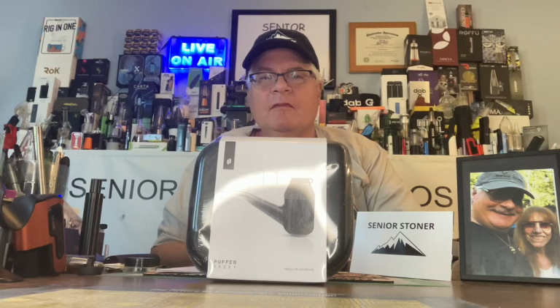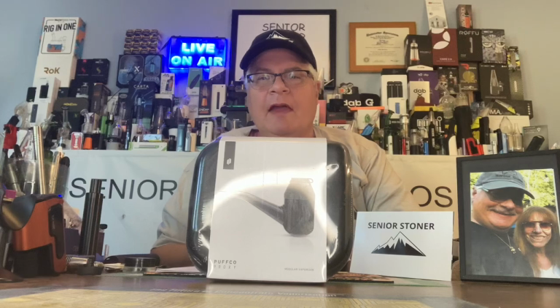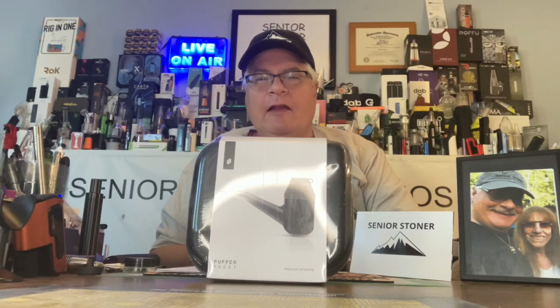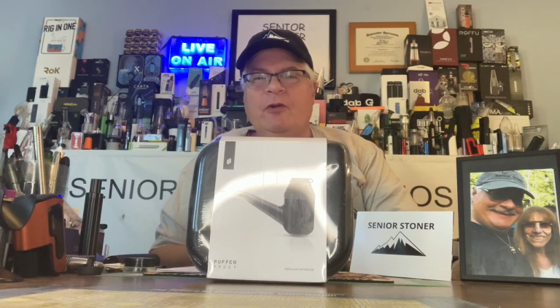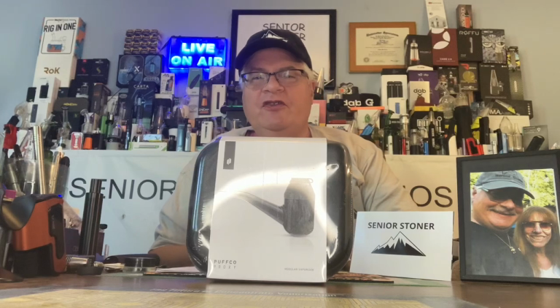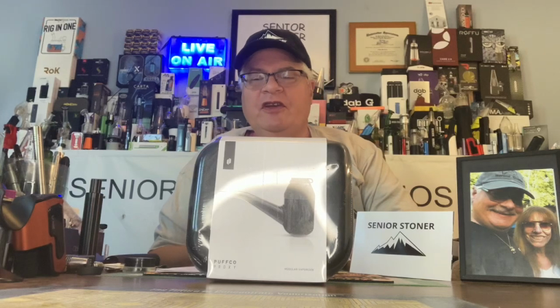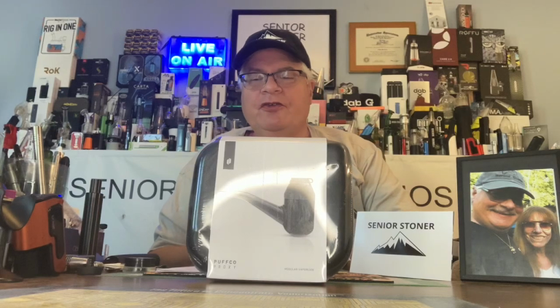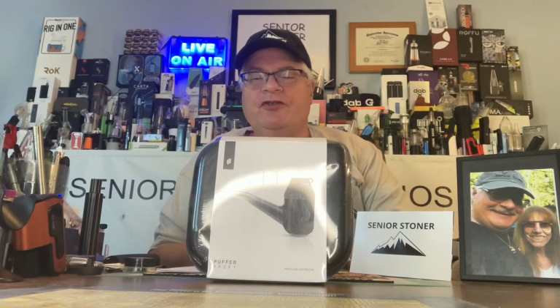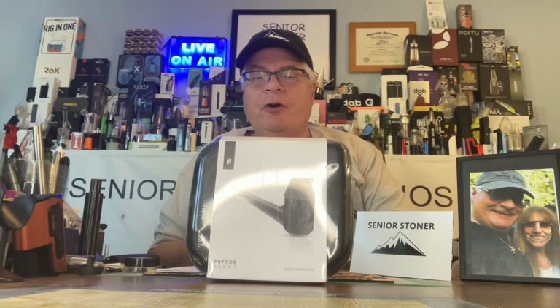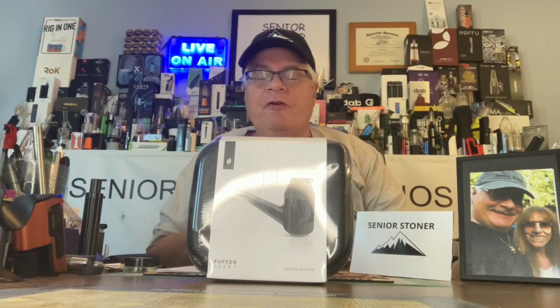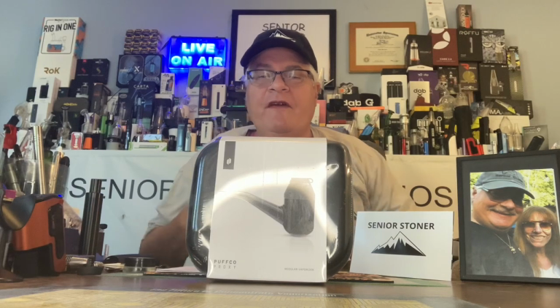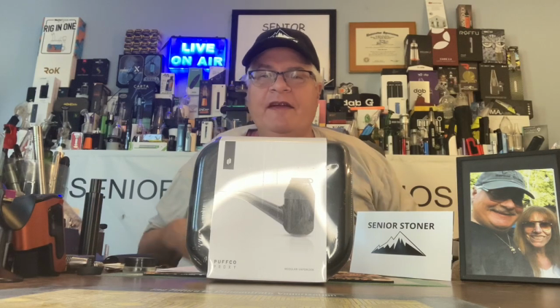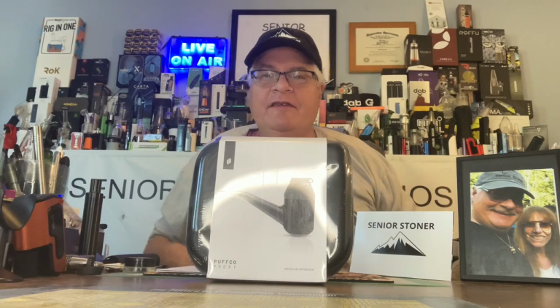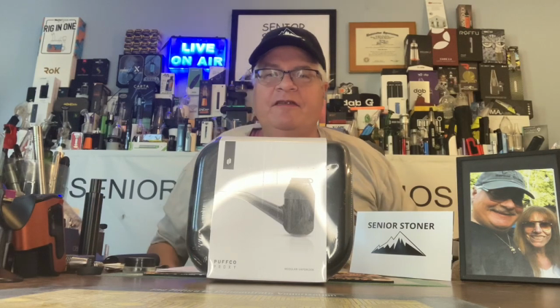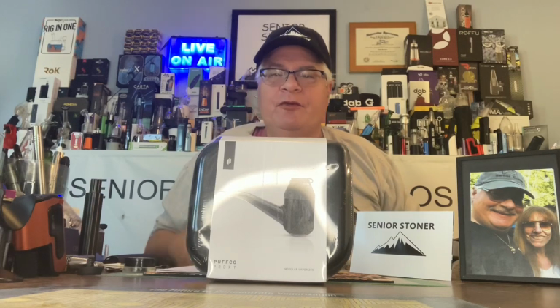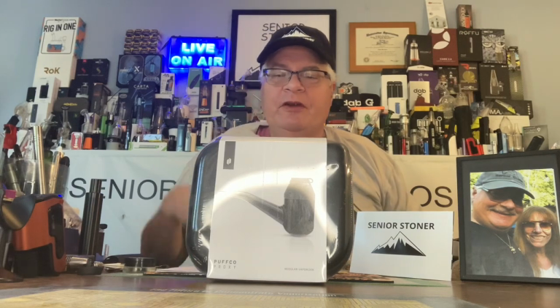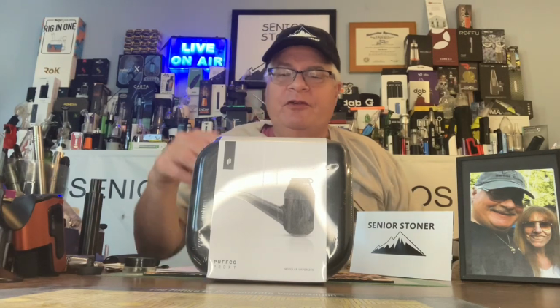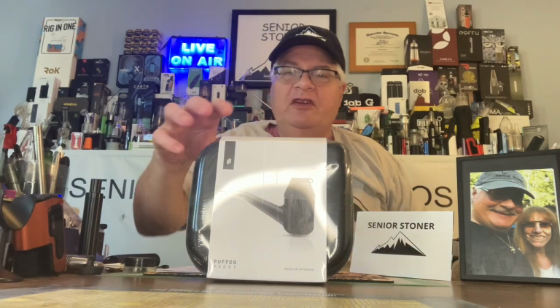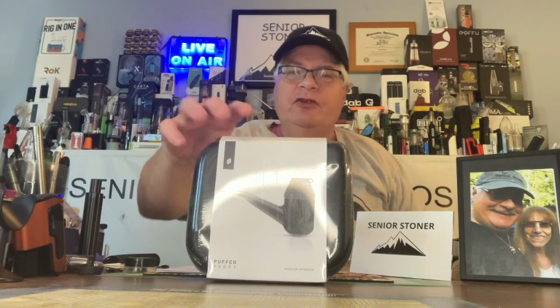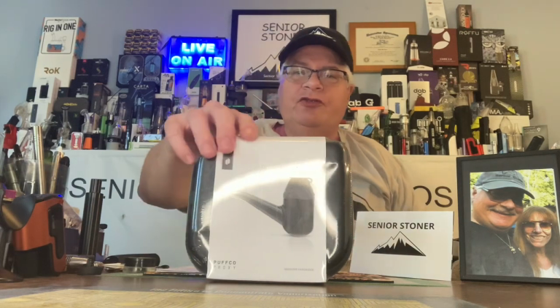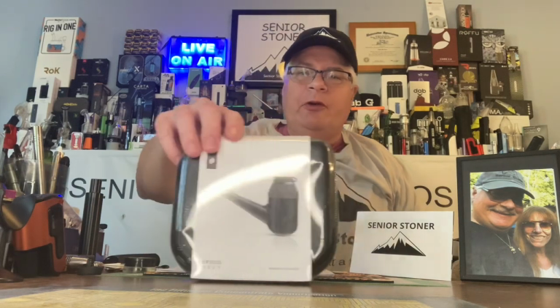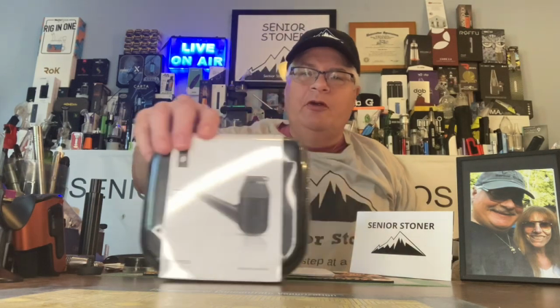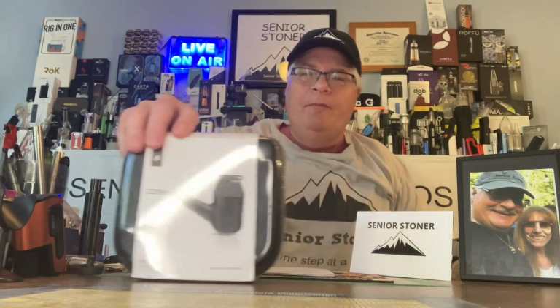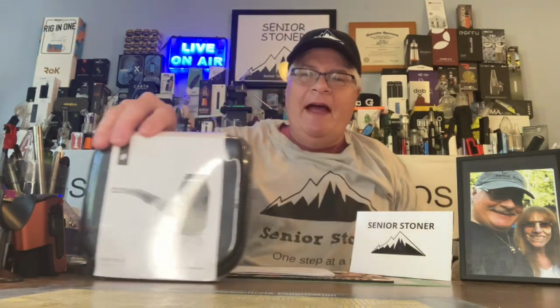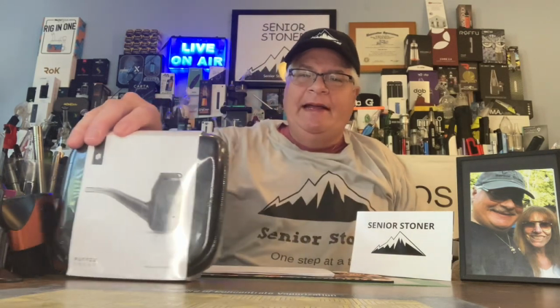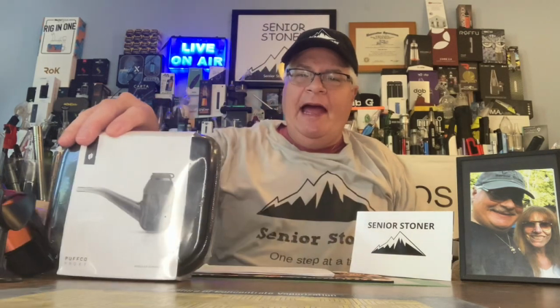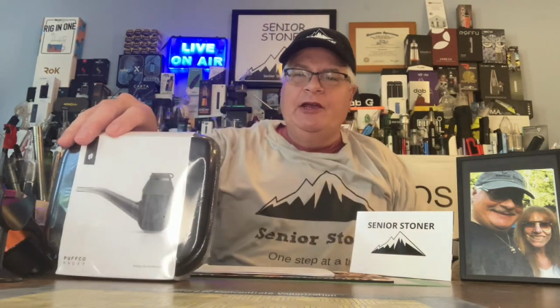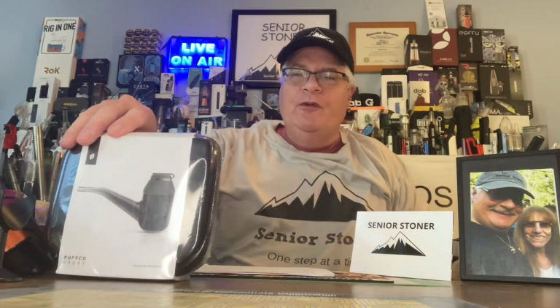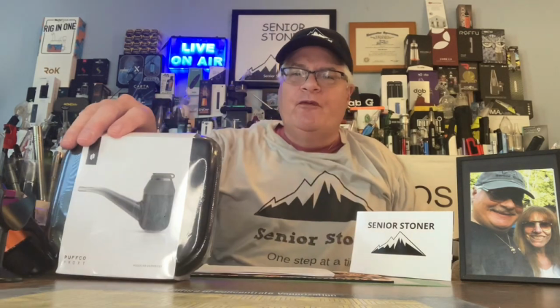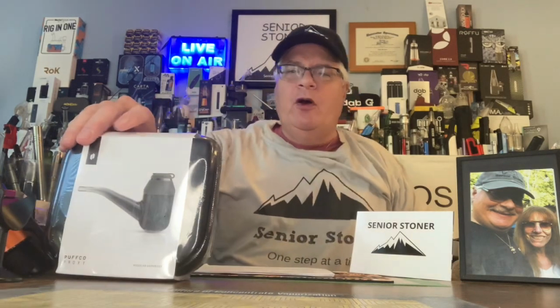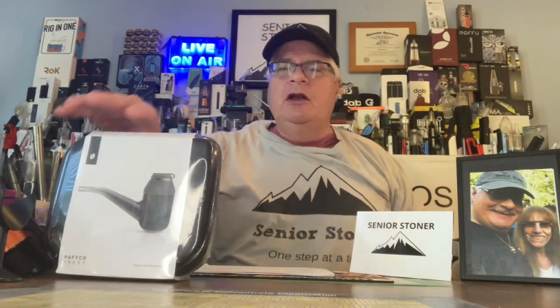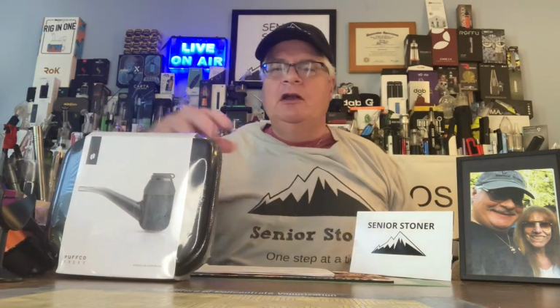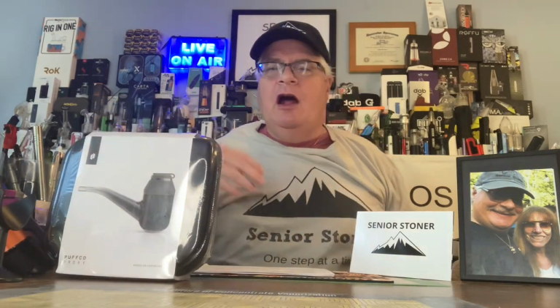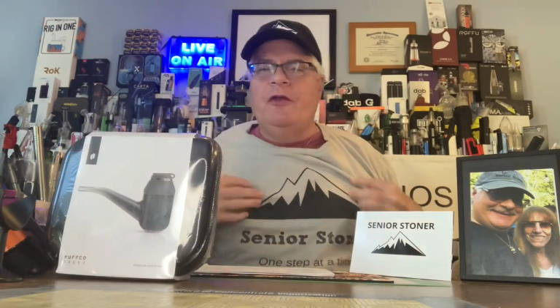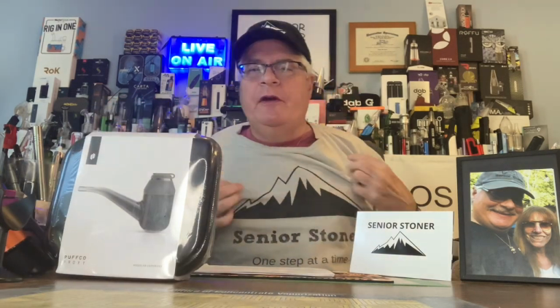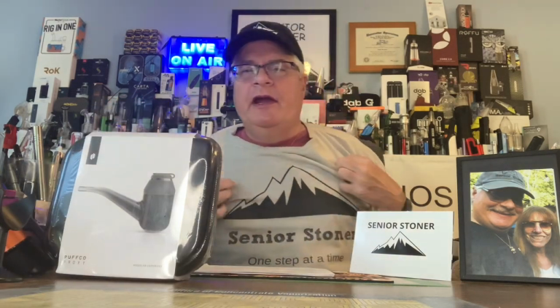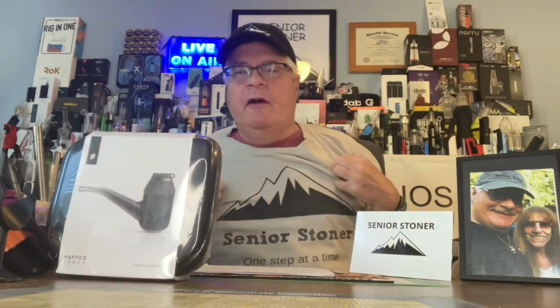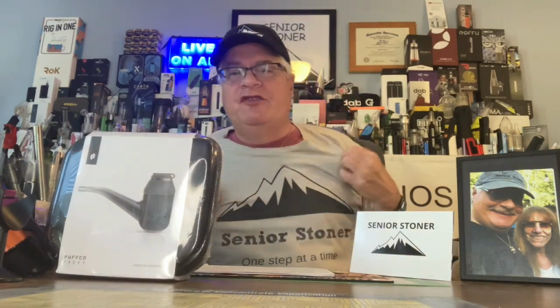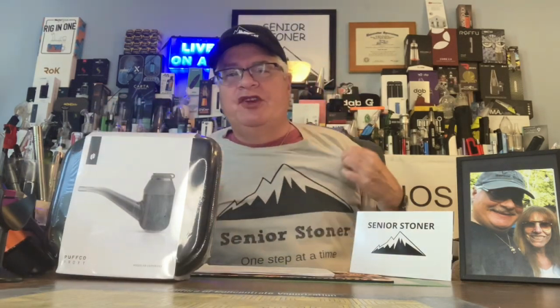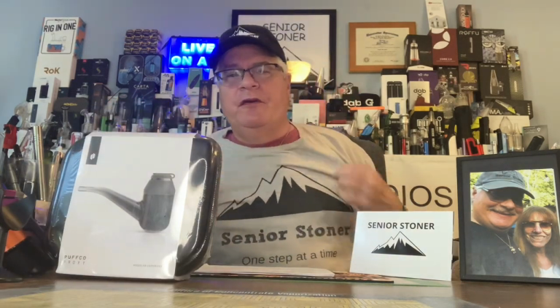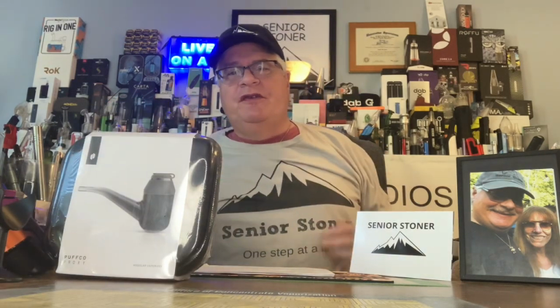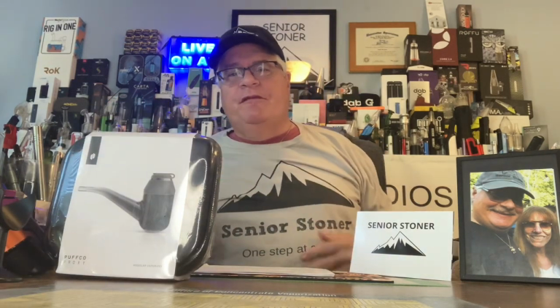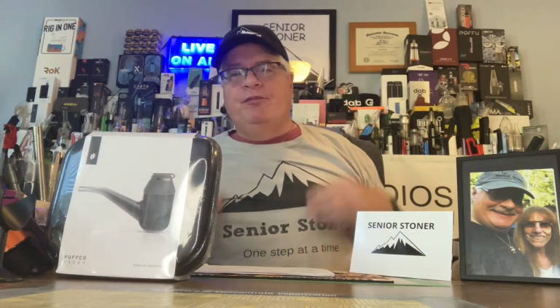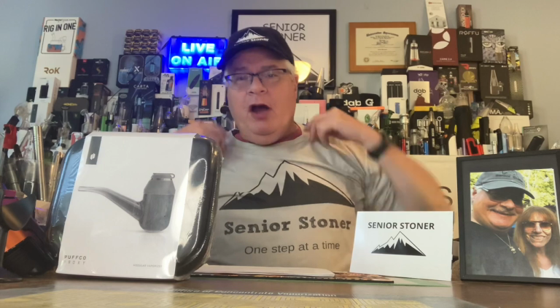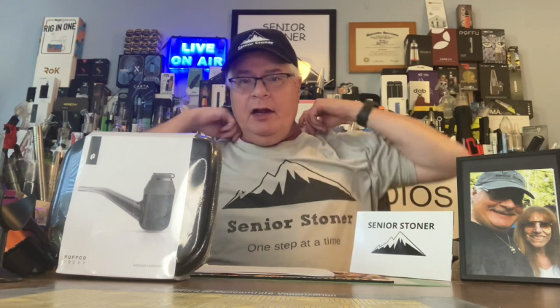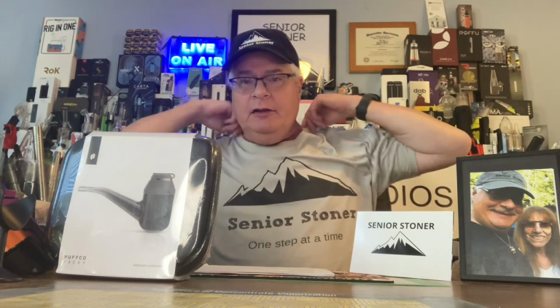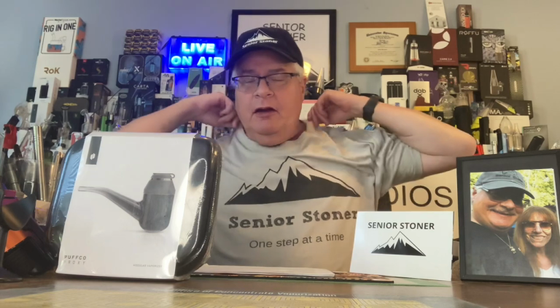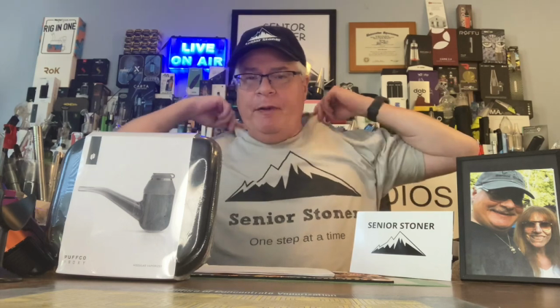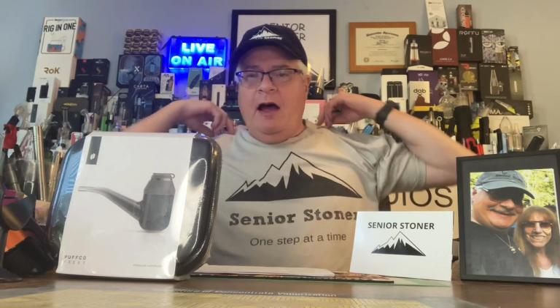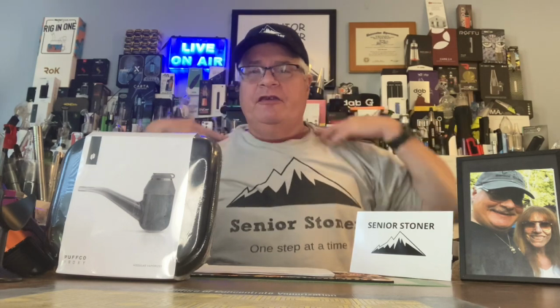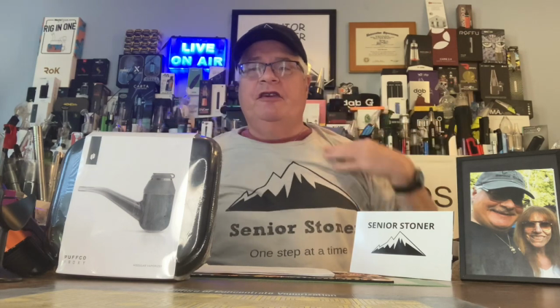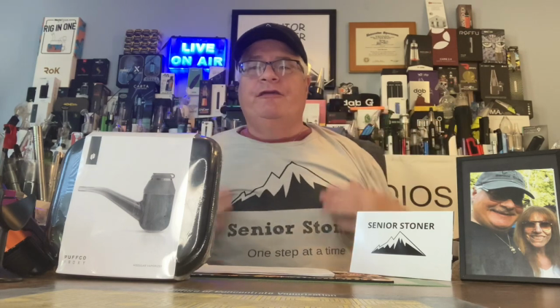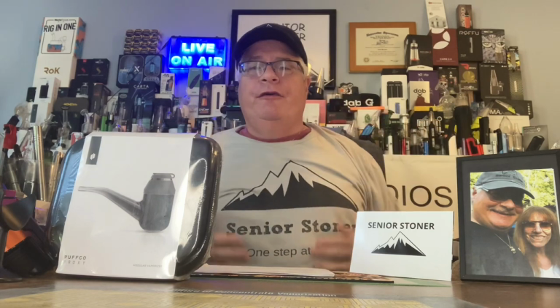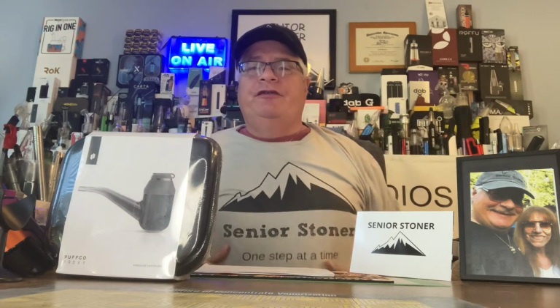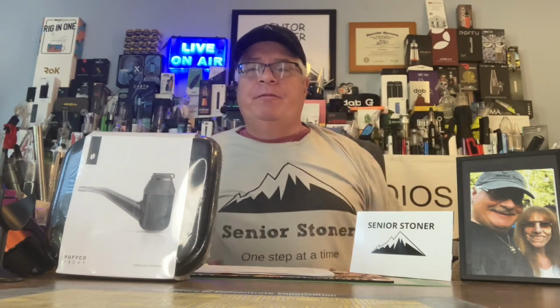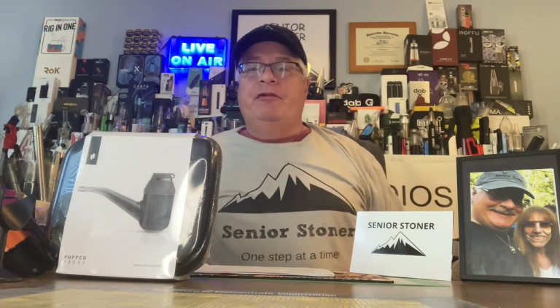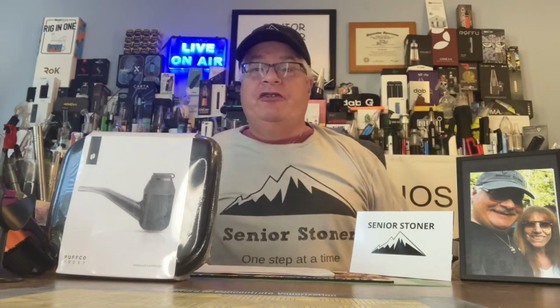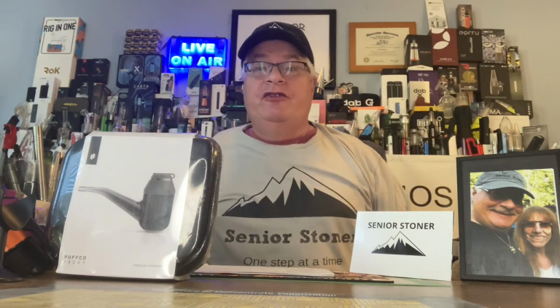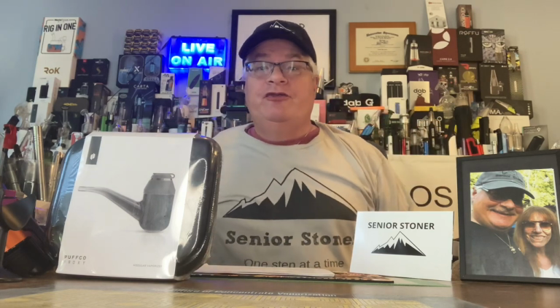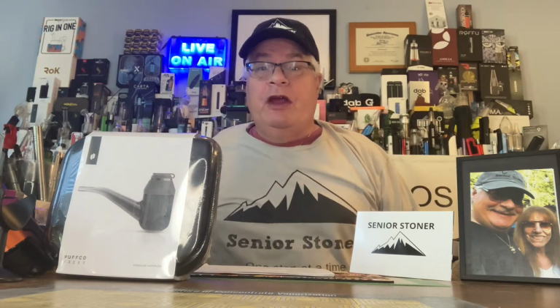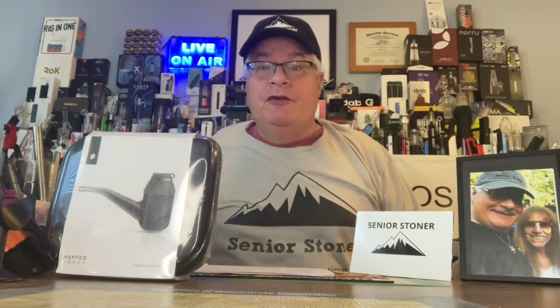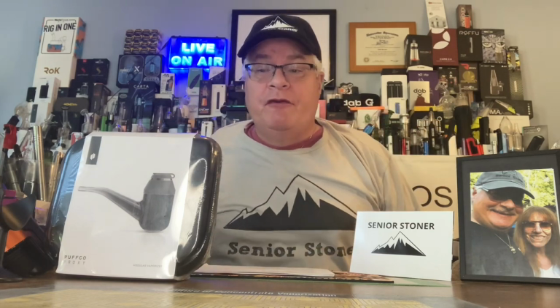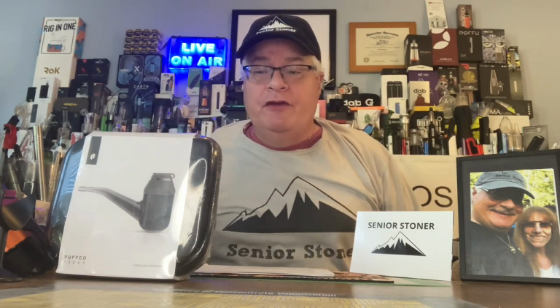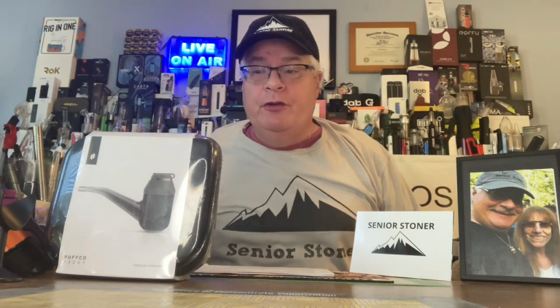Hello Senior Stoner fans, it's the Real Senior Stoner back at you for another in our series of product unboxings, first impressions, and reviews.